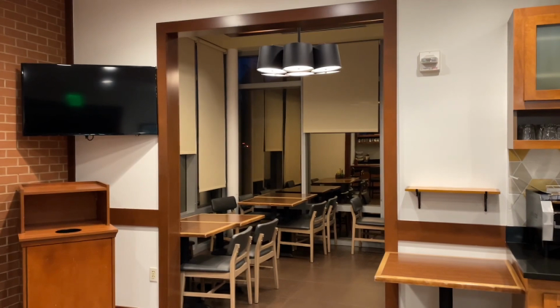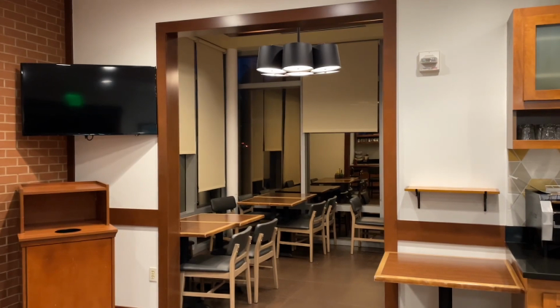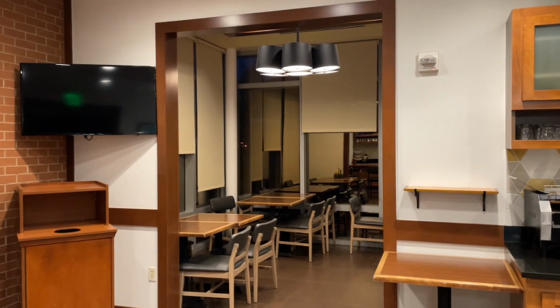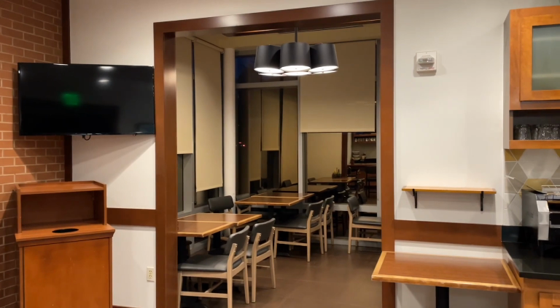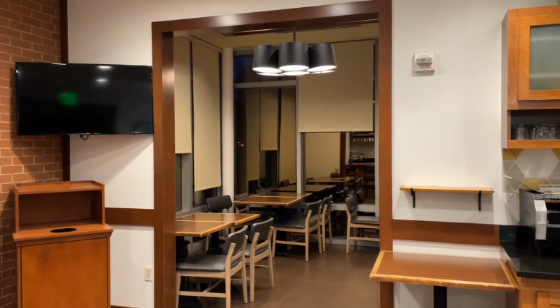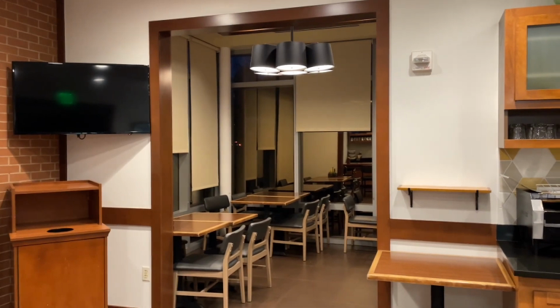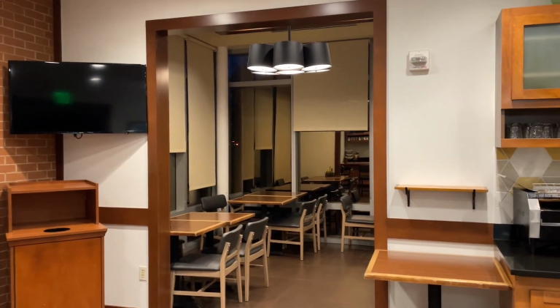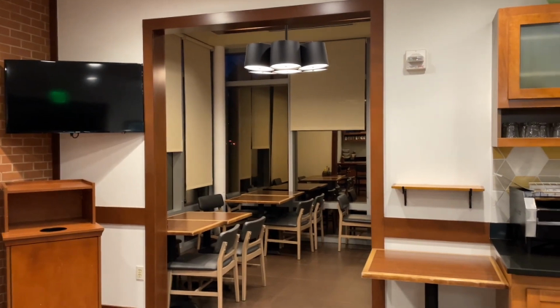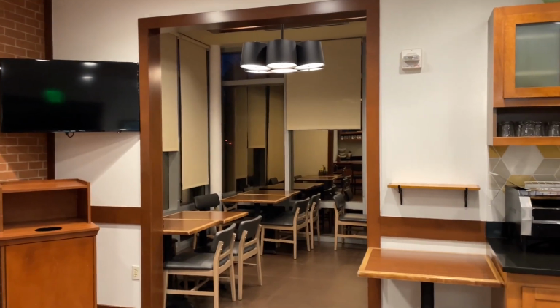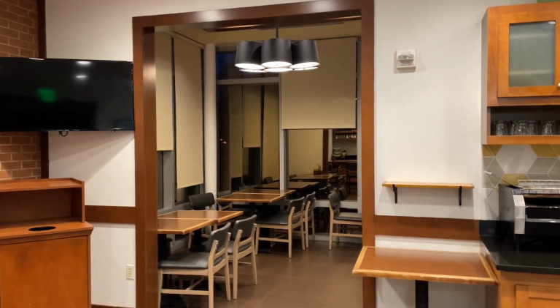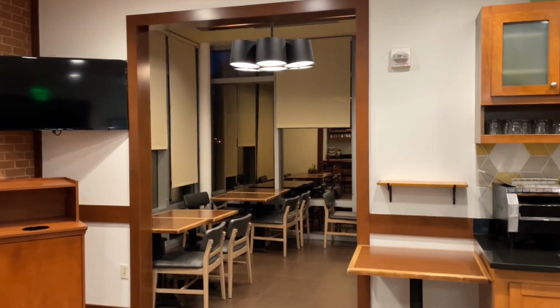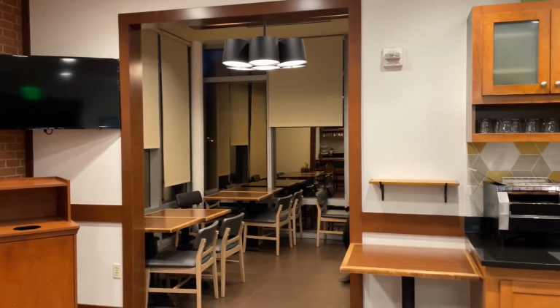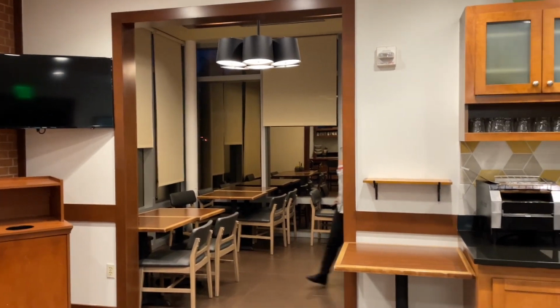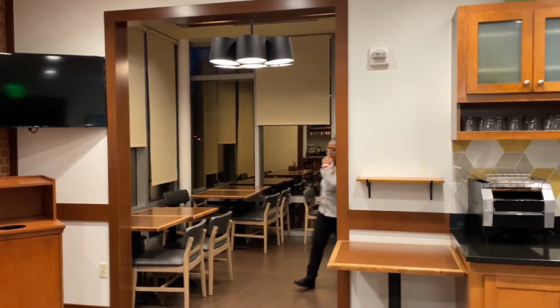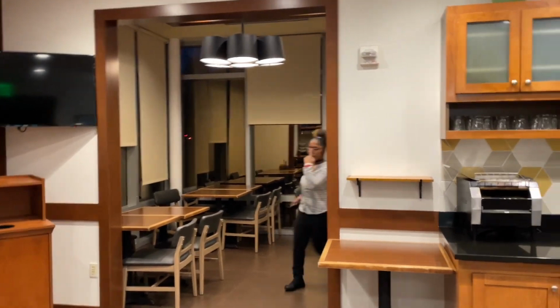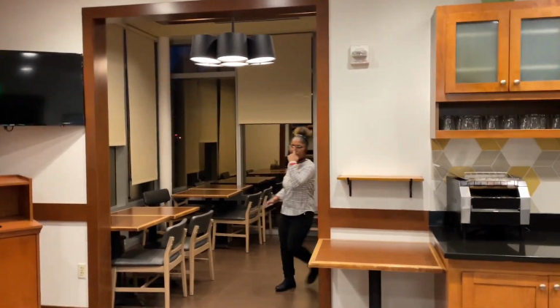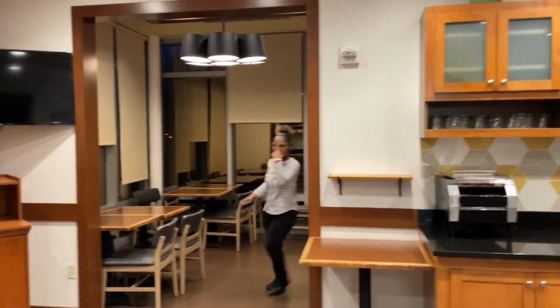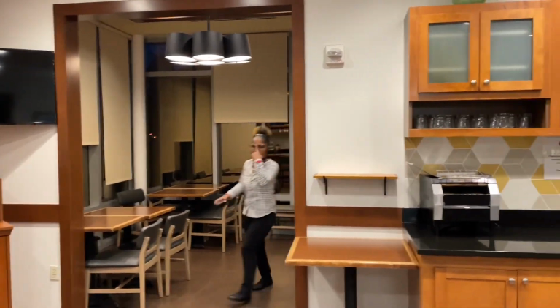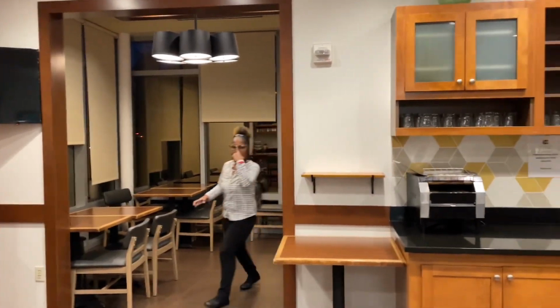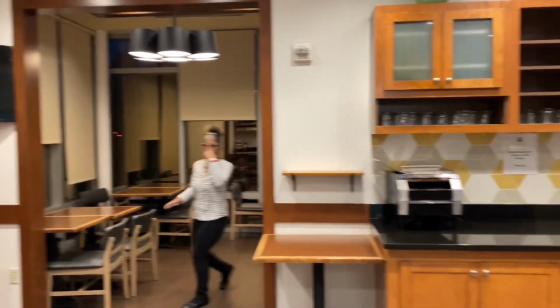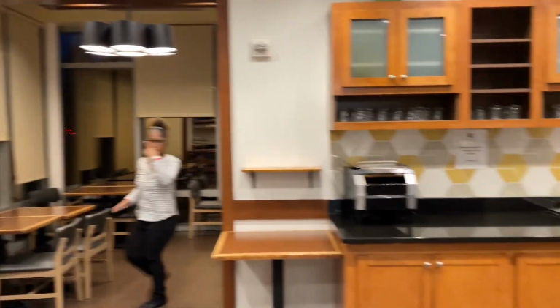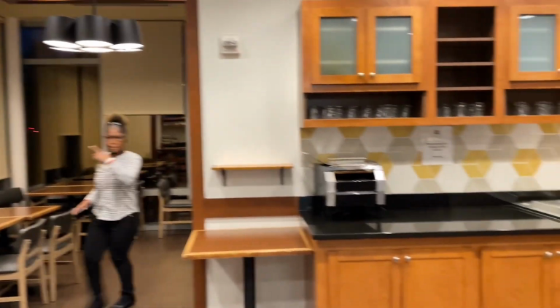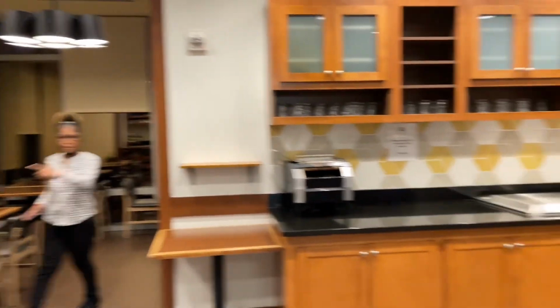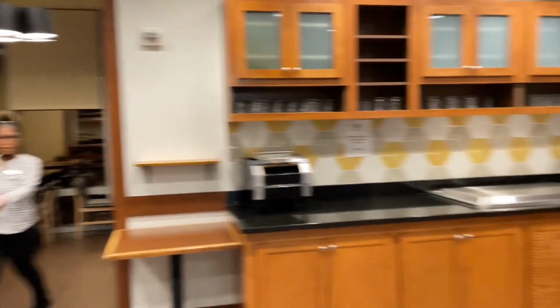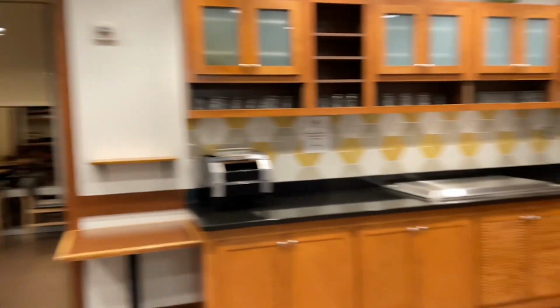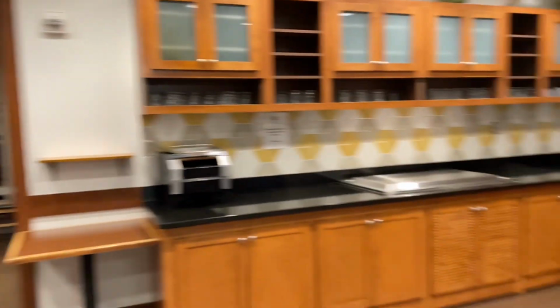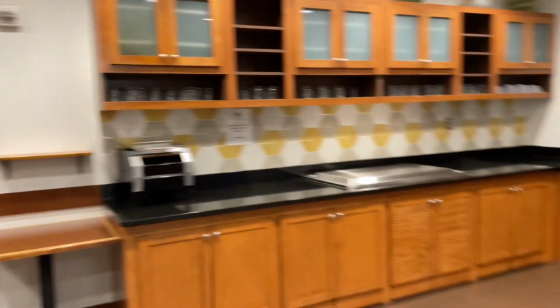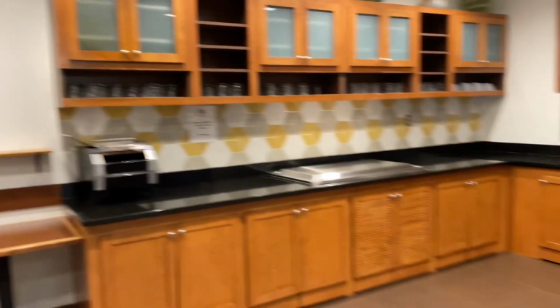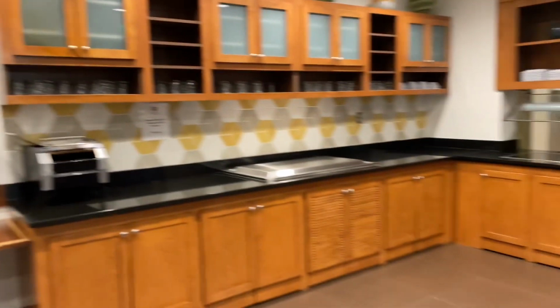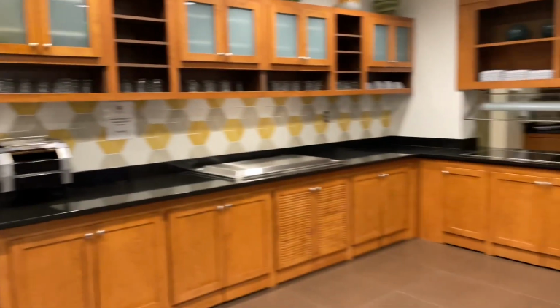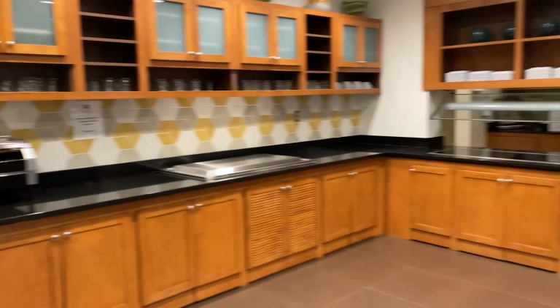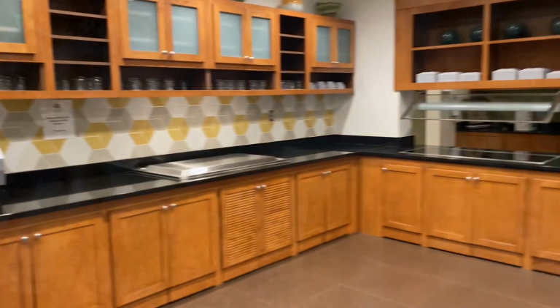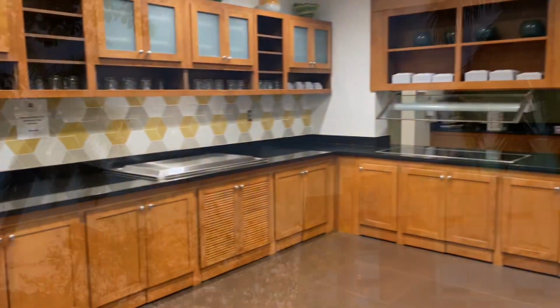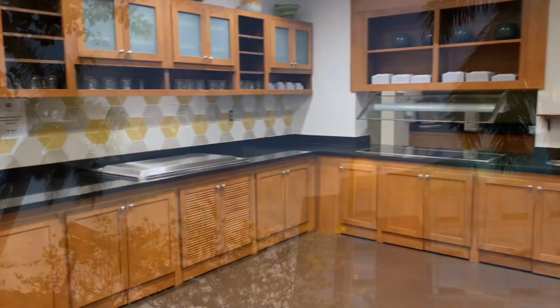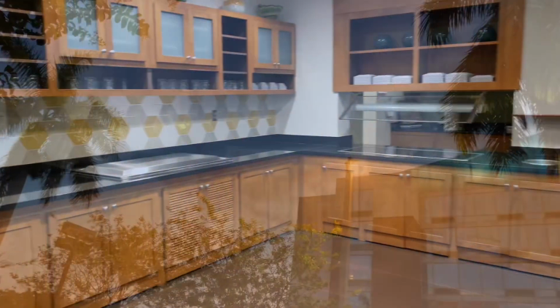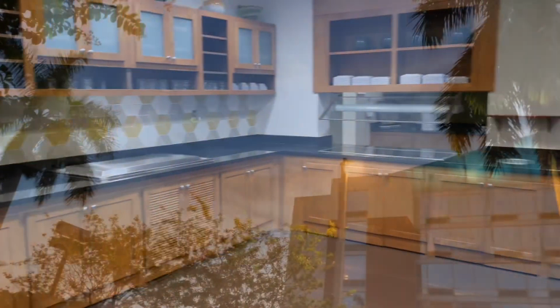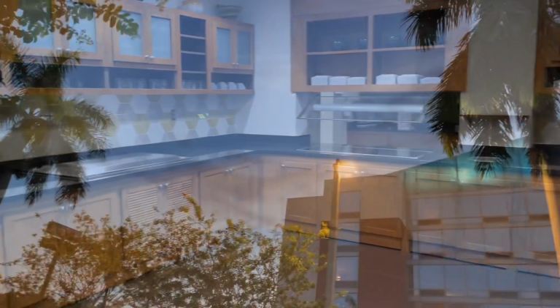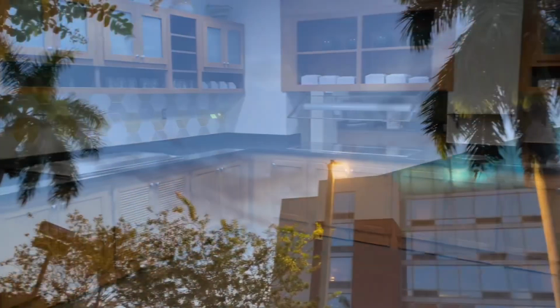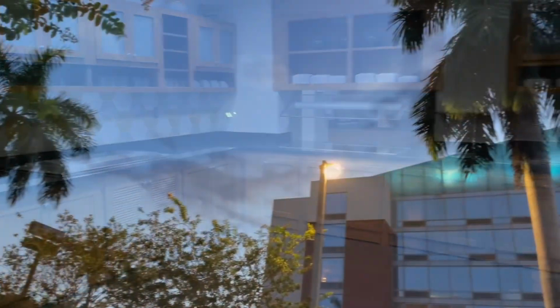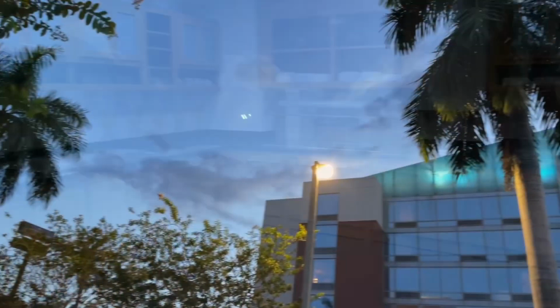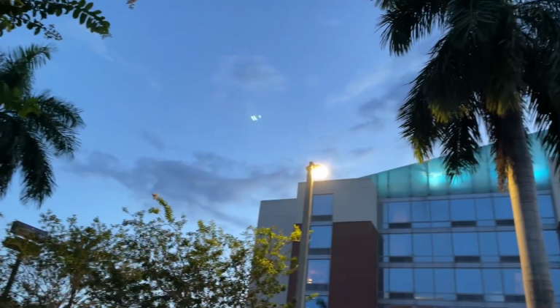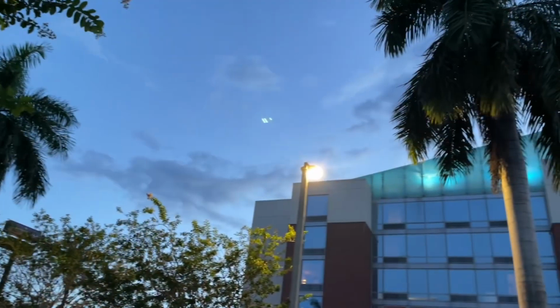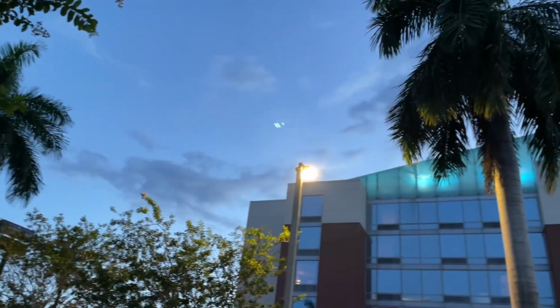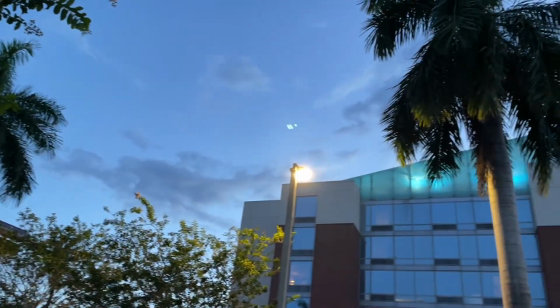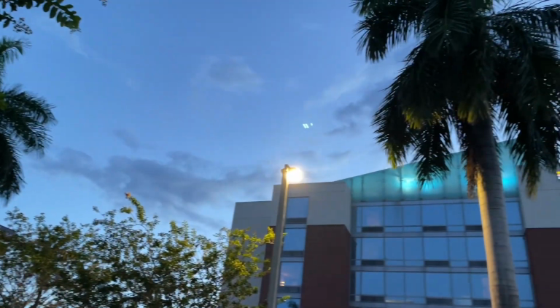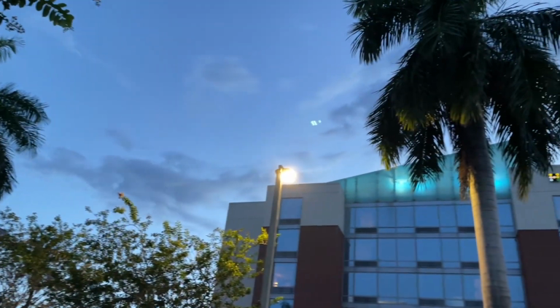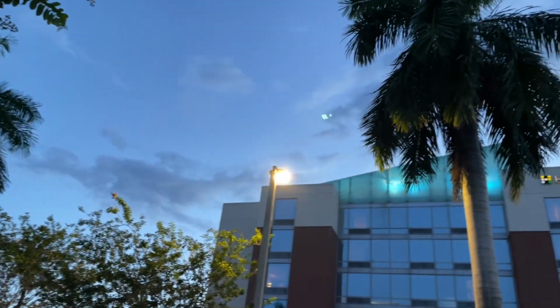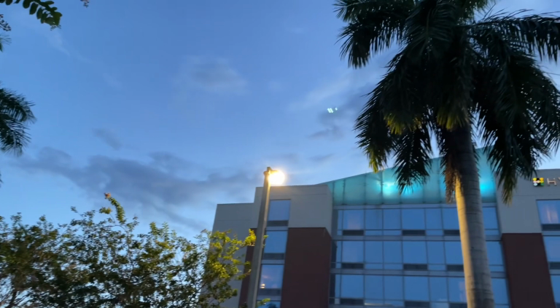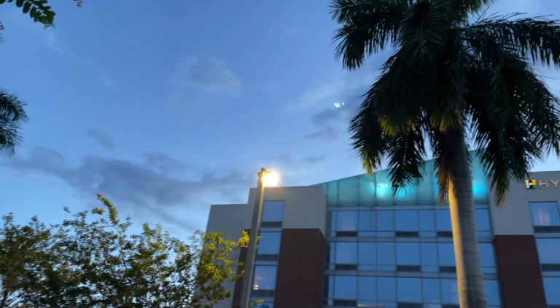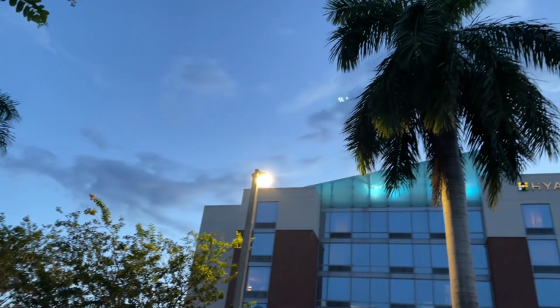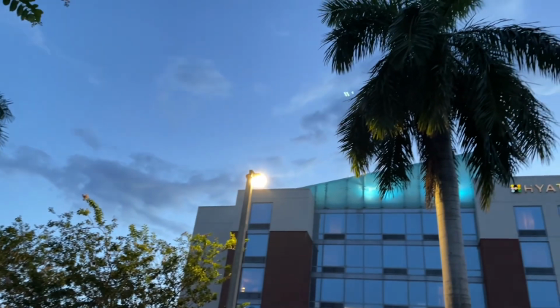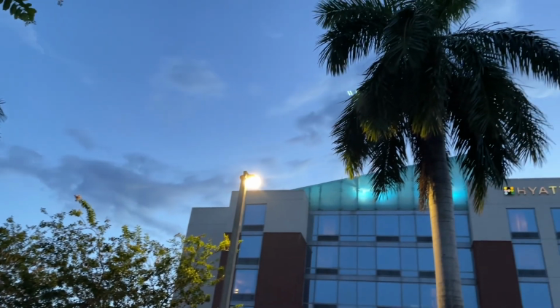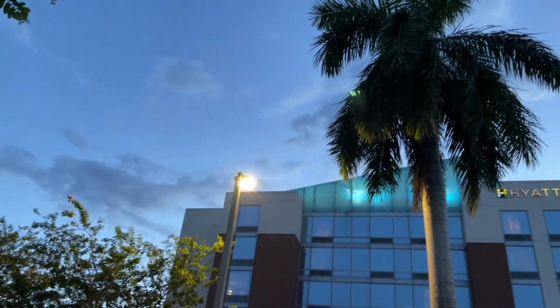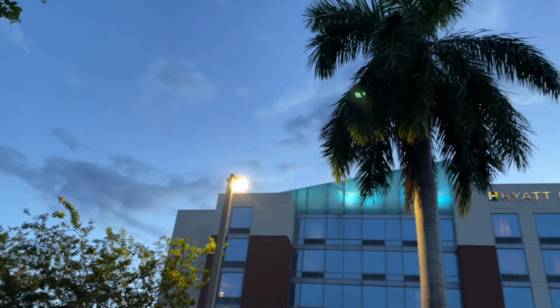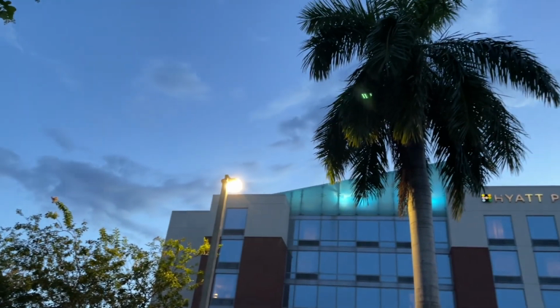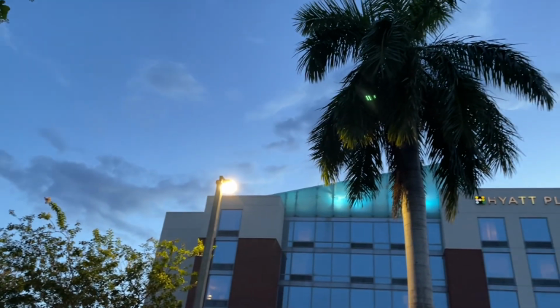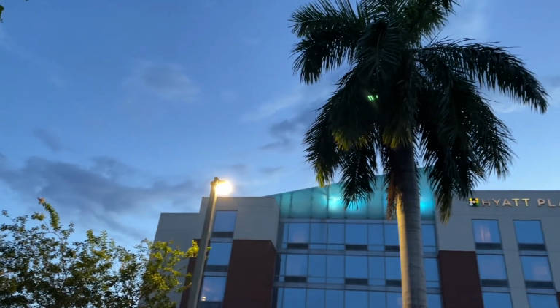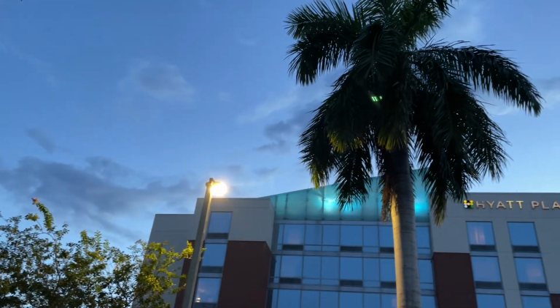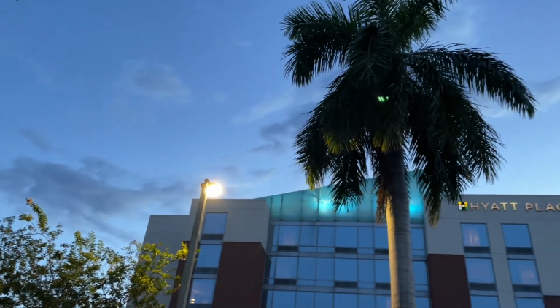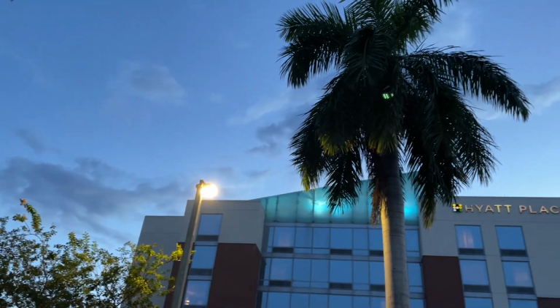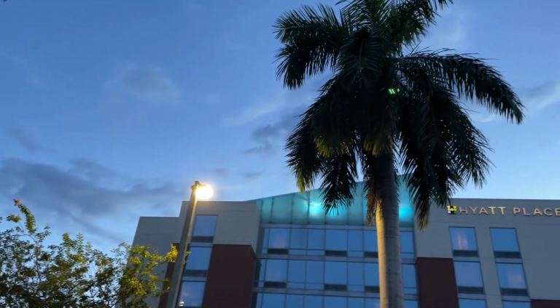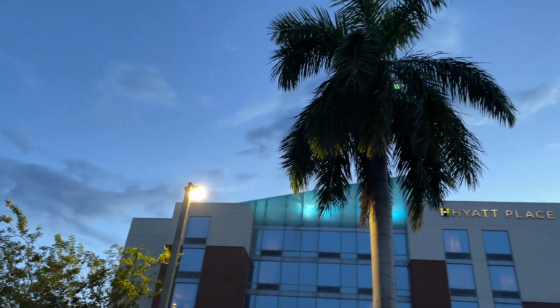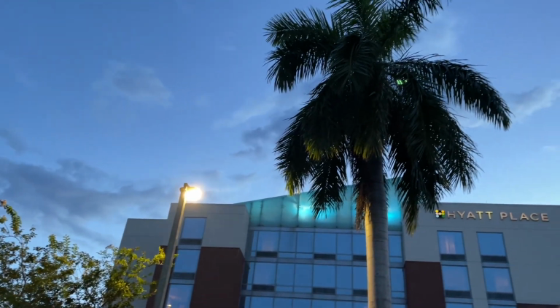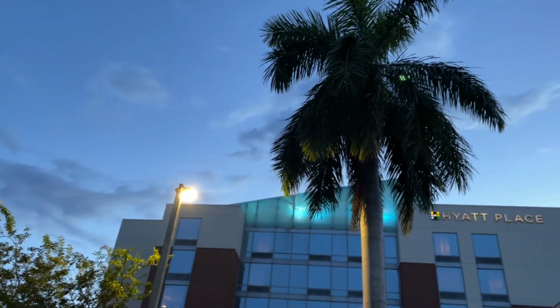Here's a view of the Hyatt Place at night — it's really beautiful.